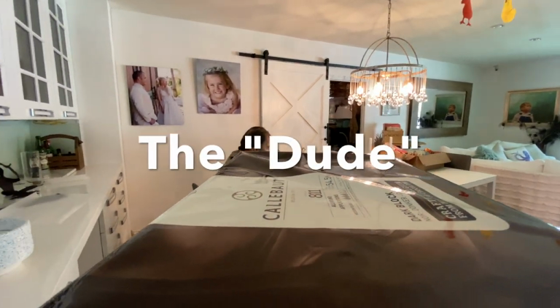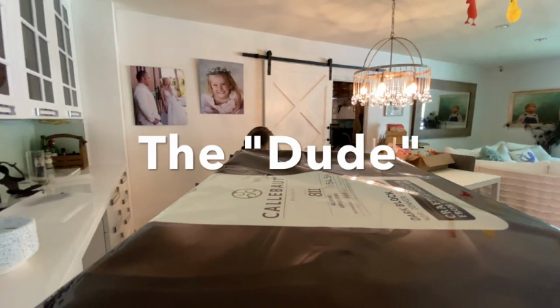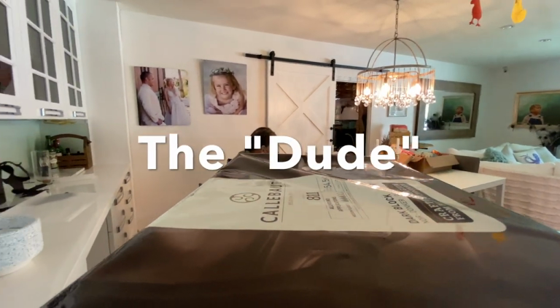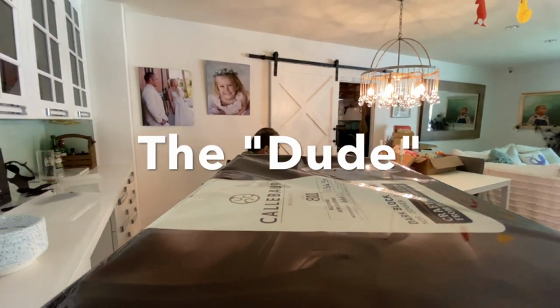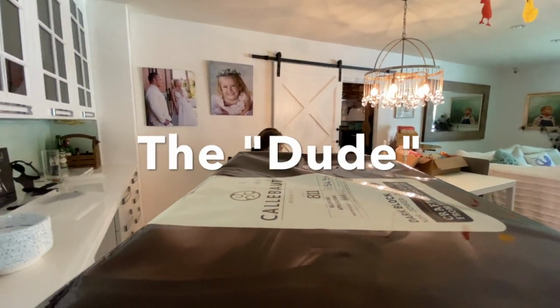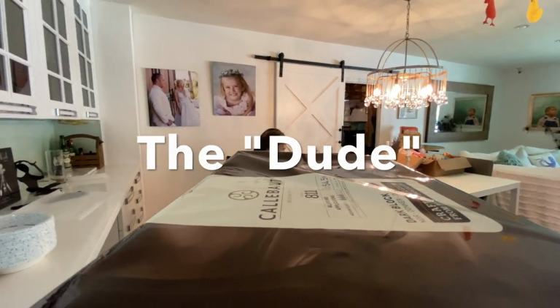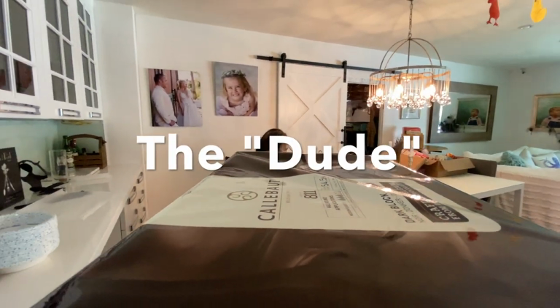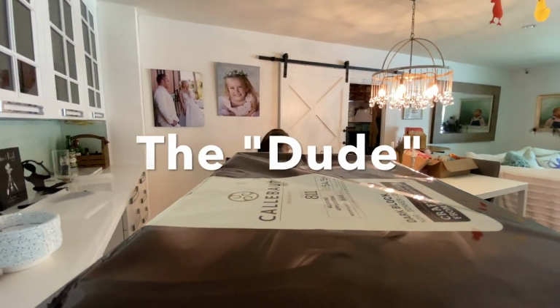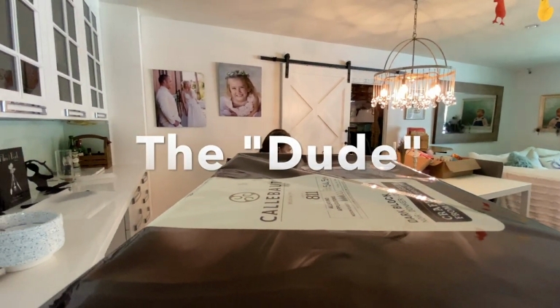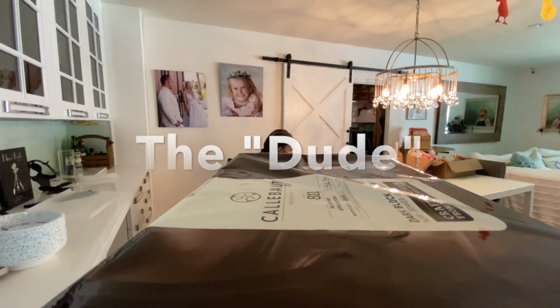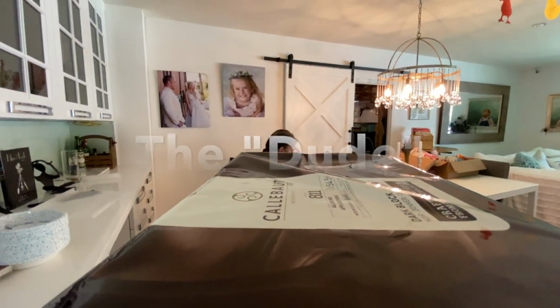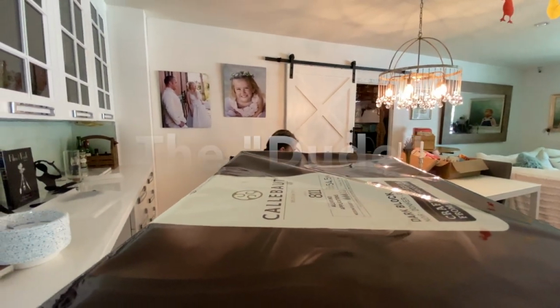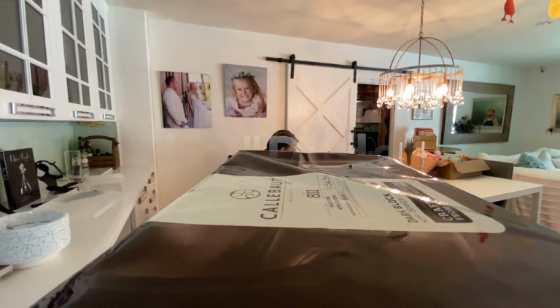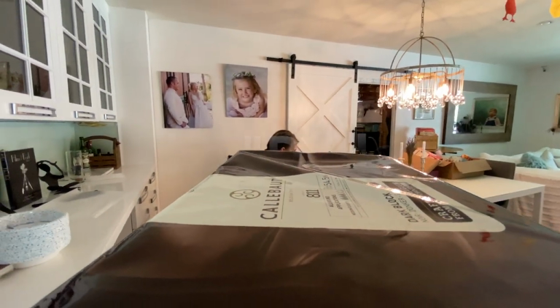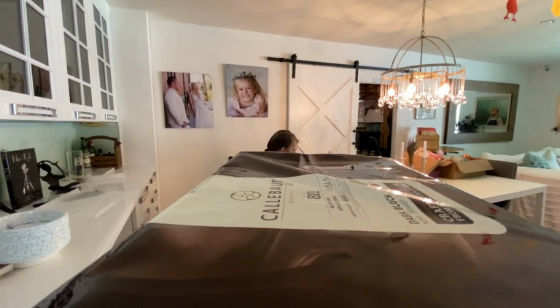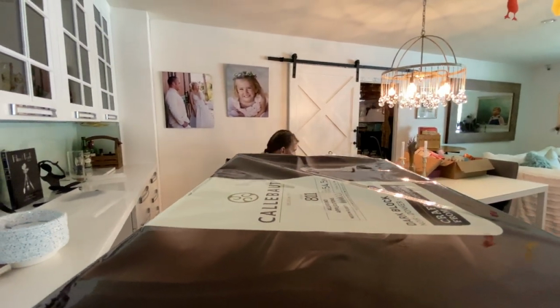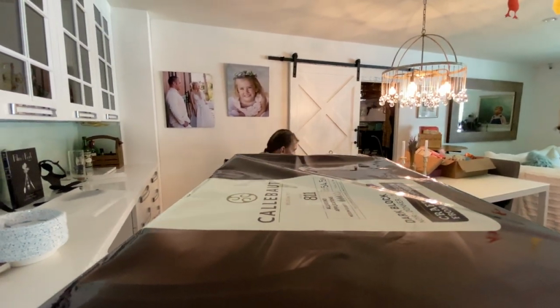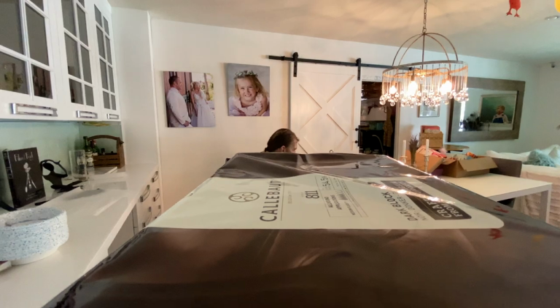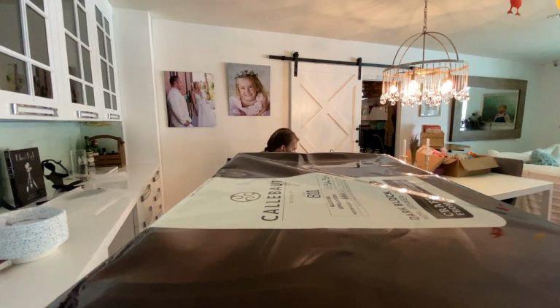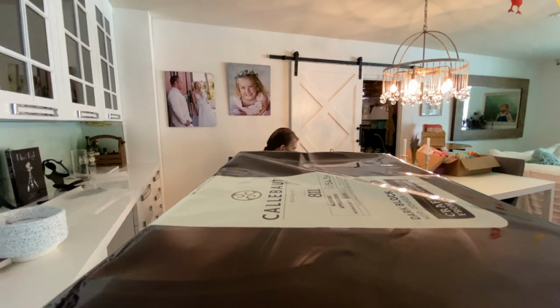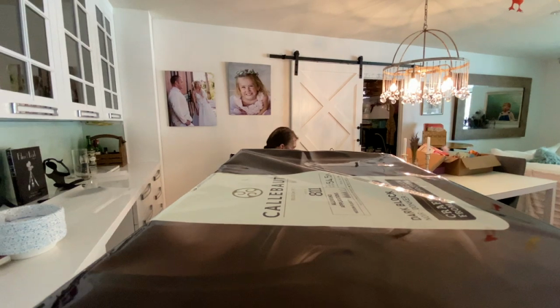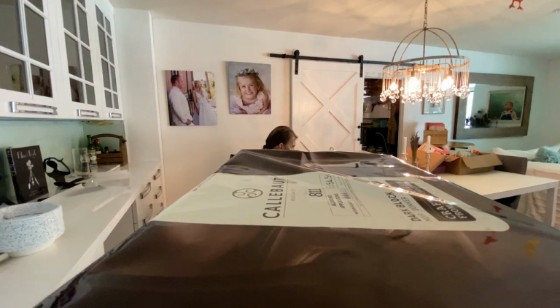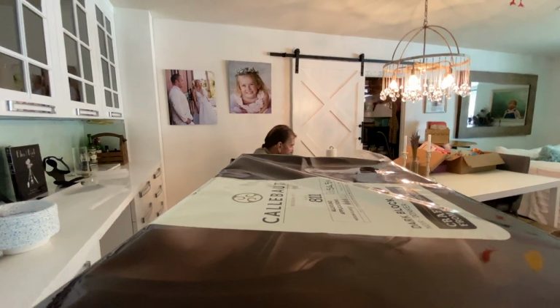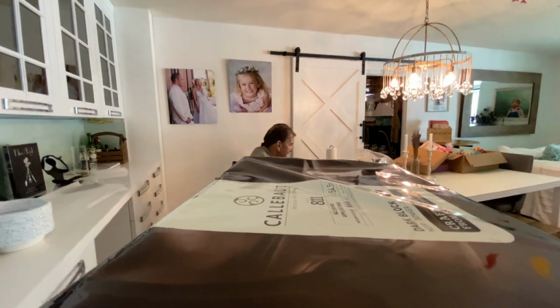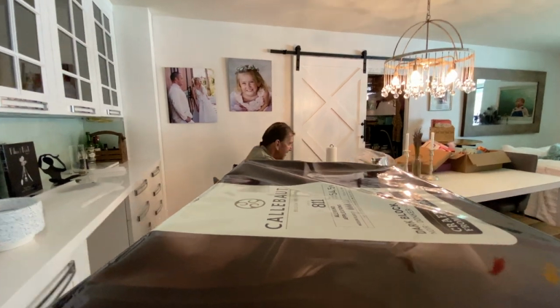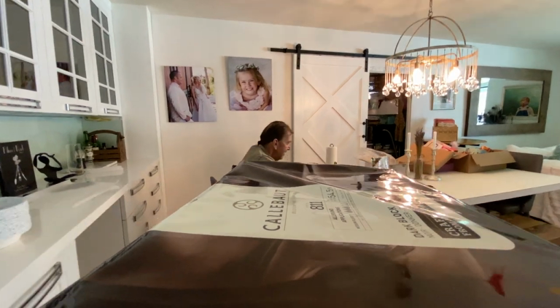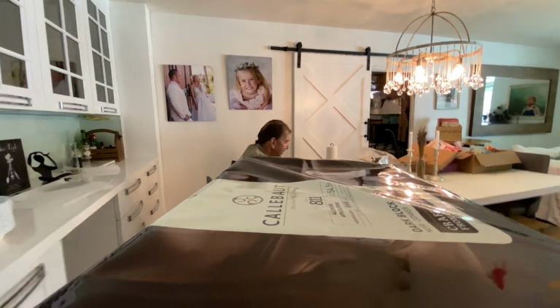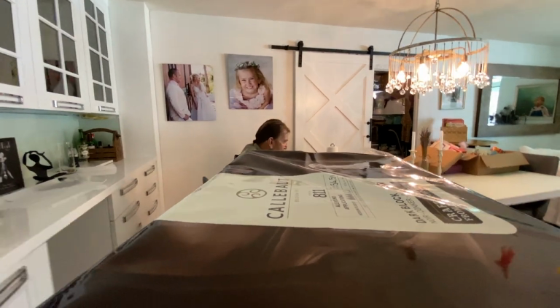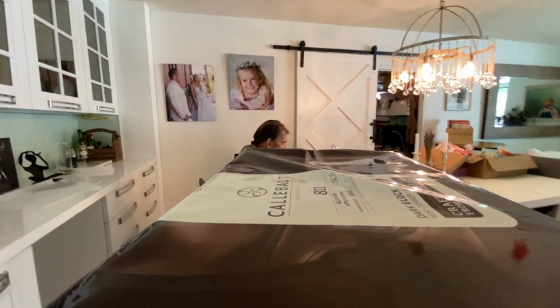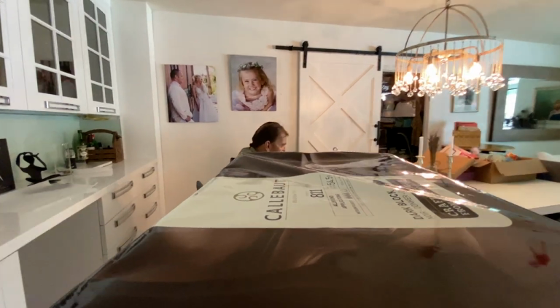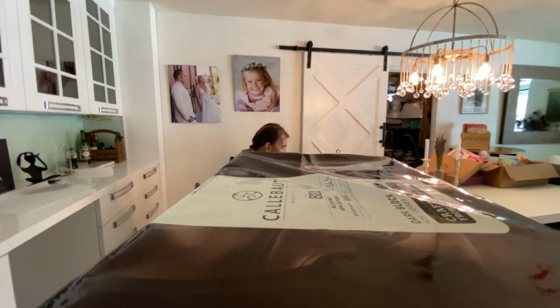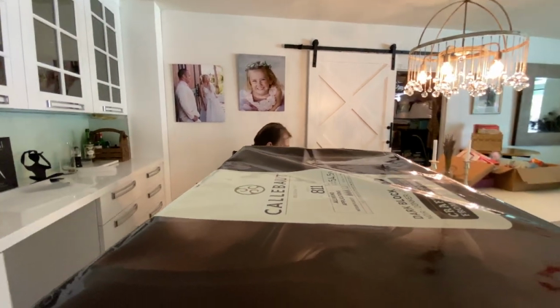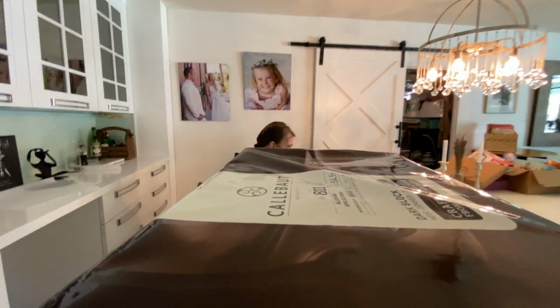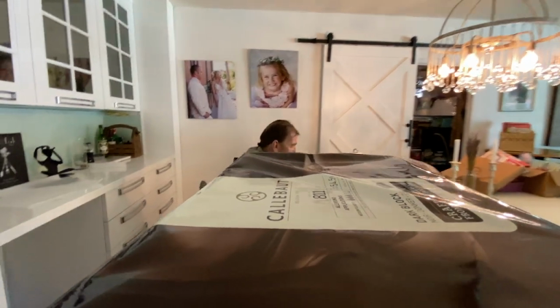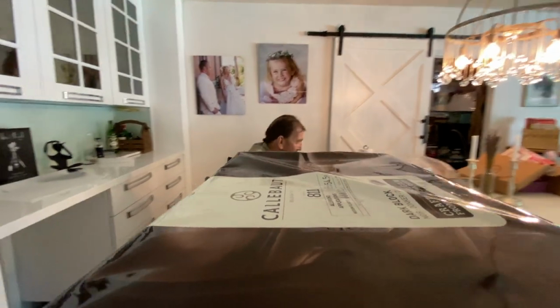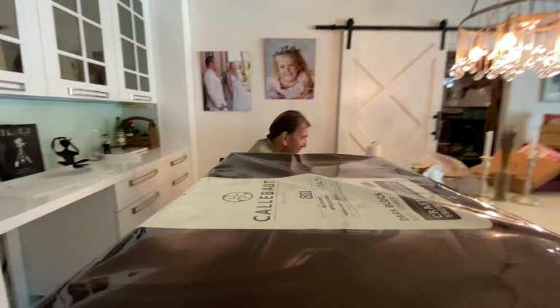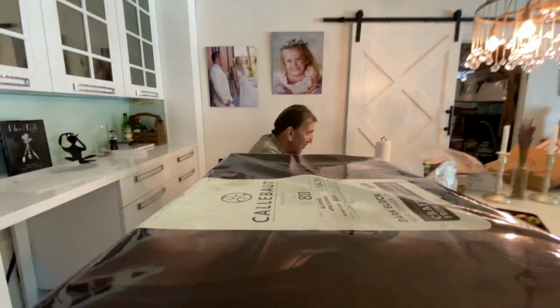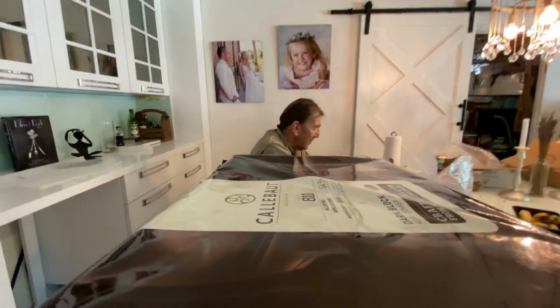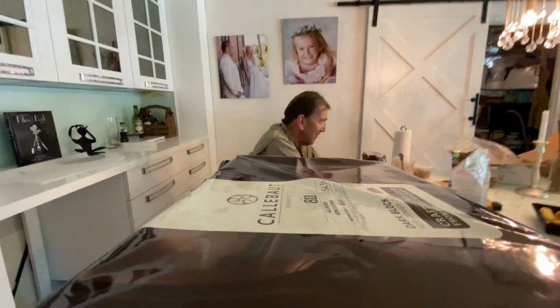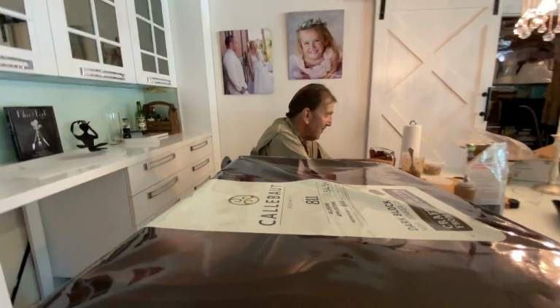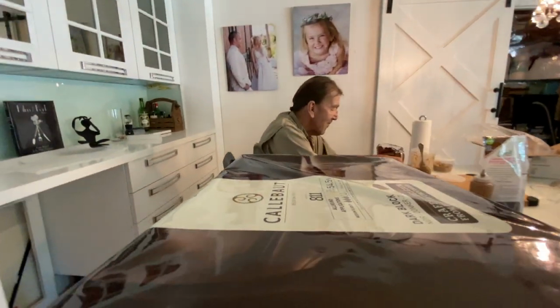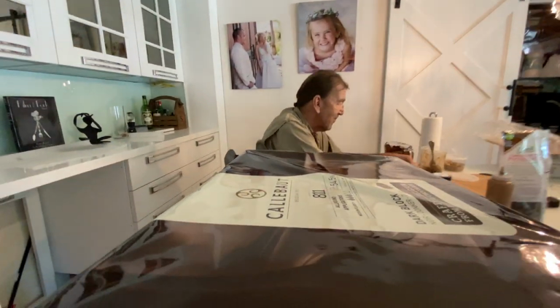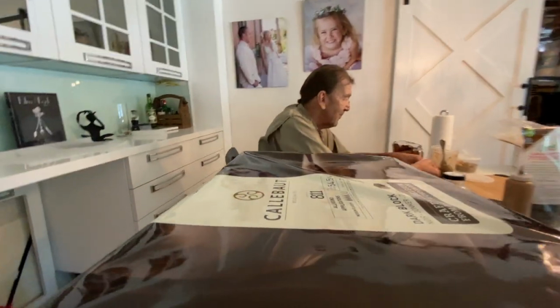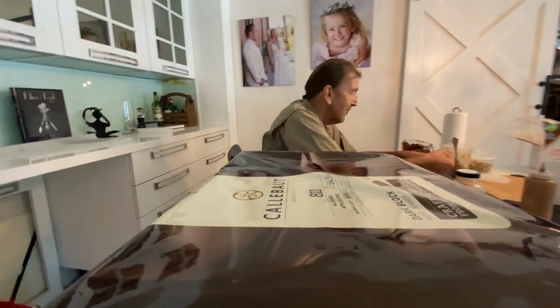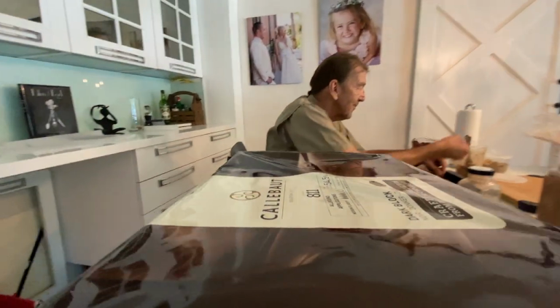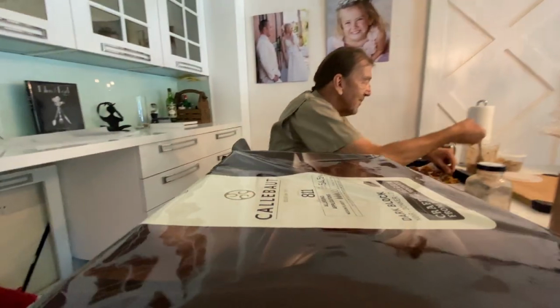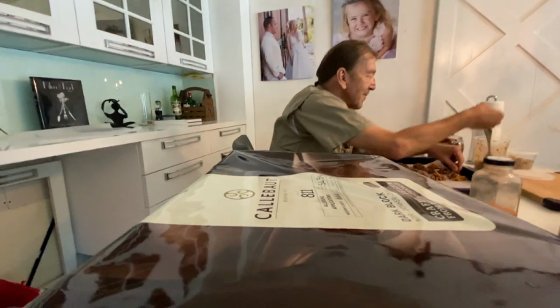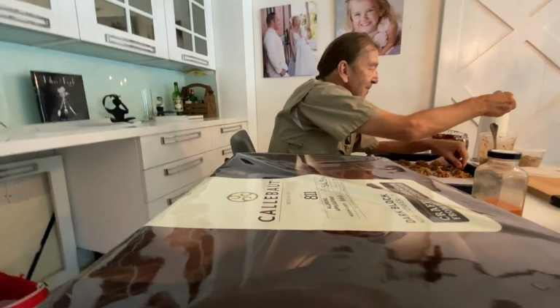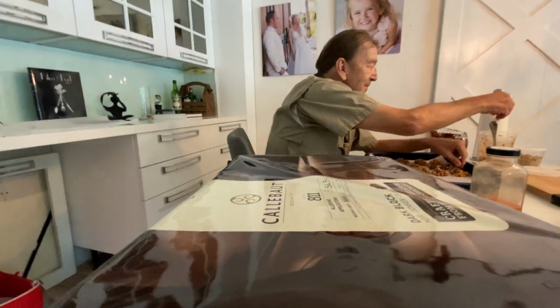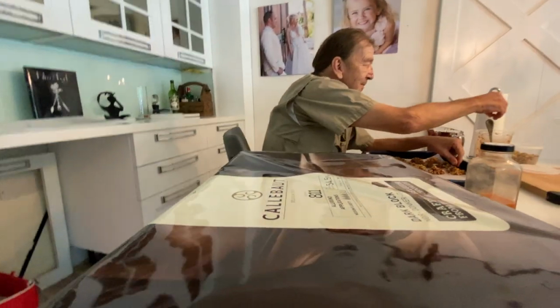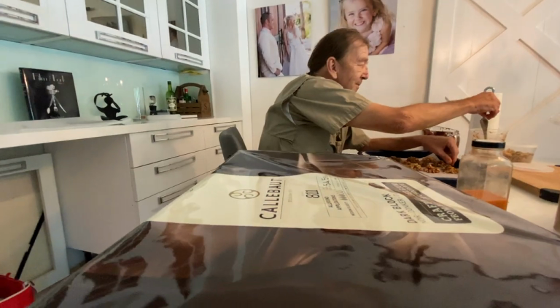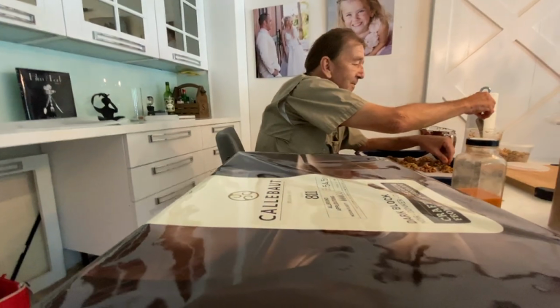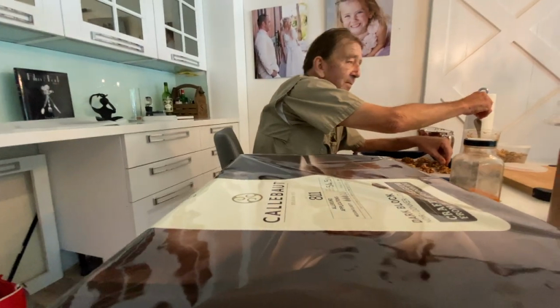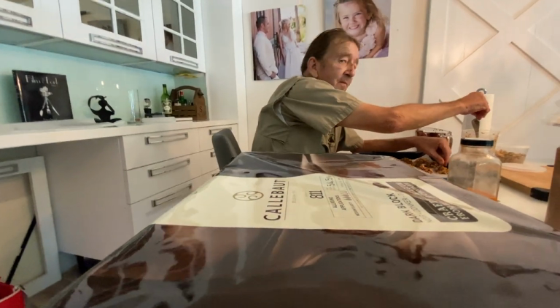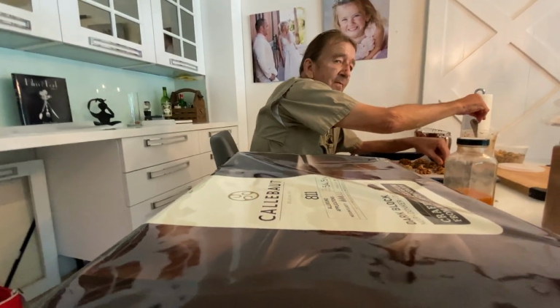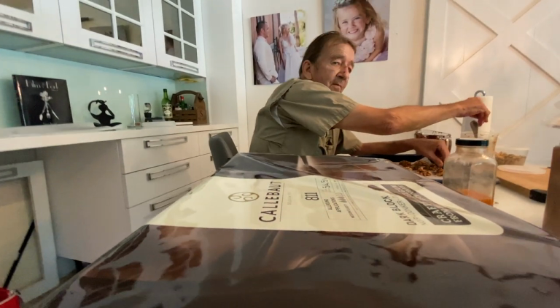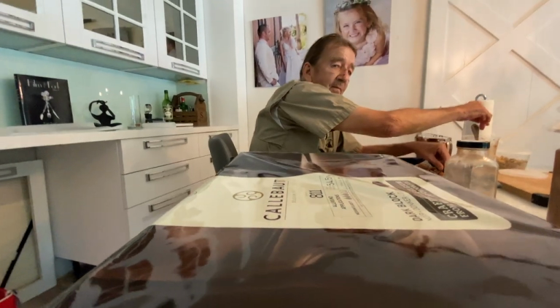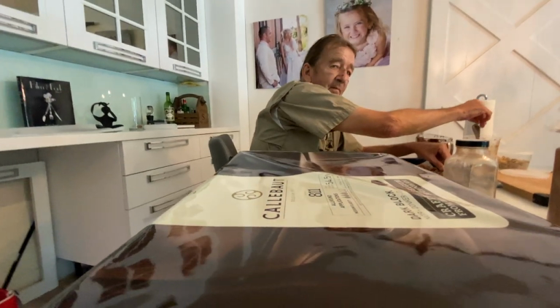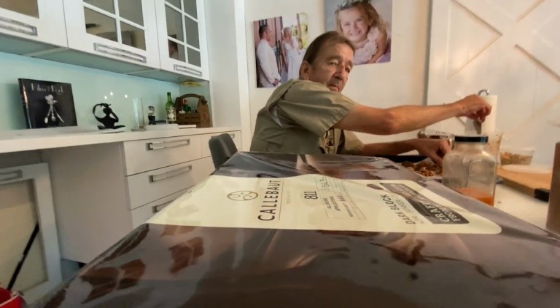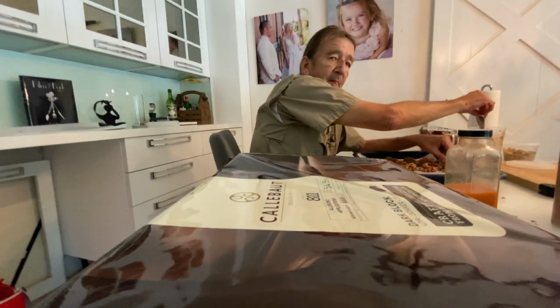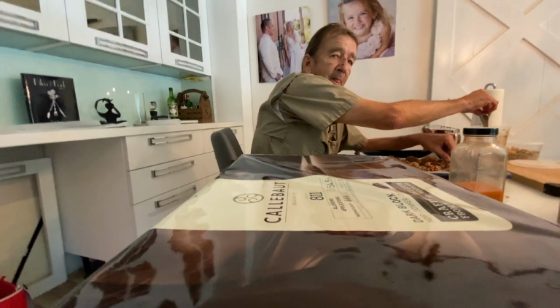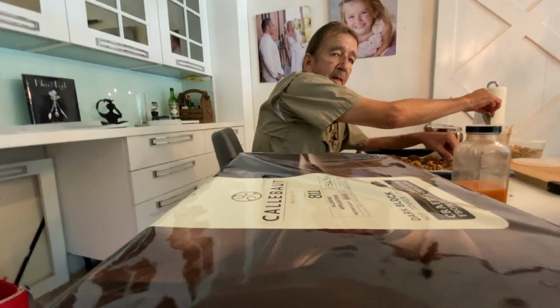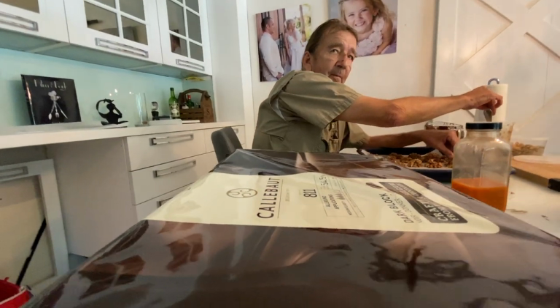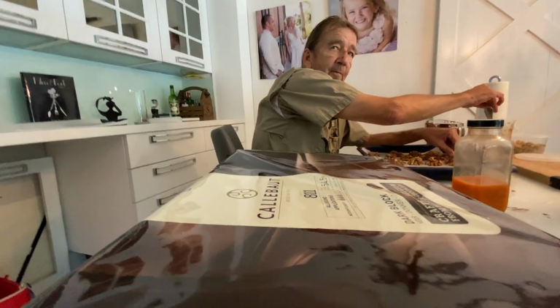There's the dessert maker. I brought you an 11-pound chocolate bar.